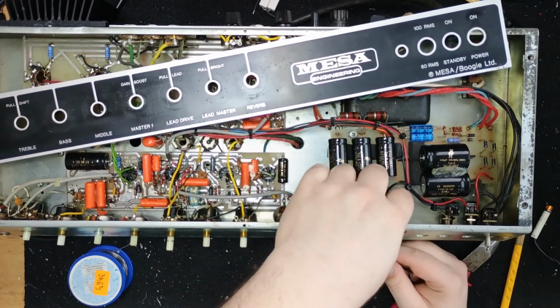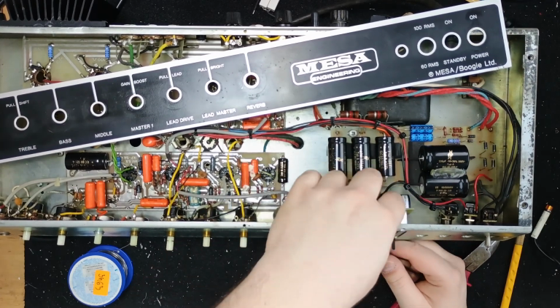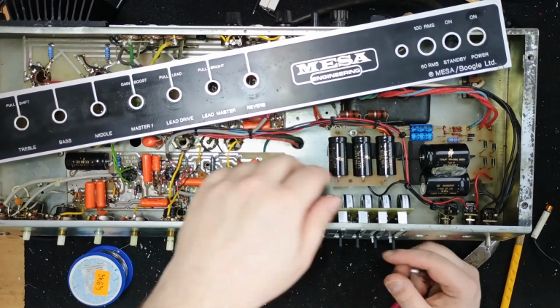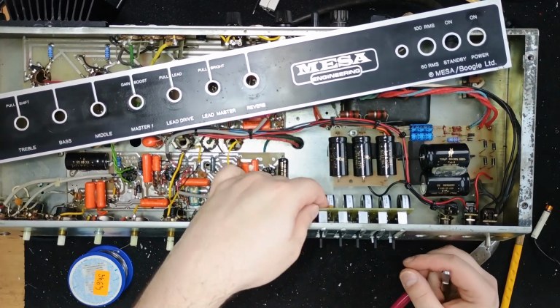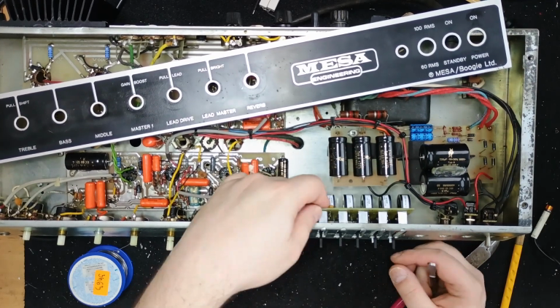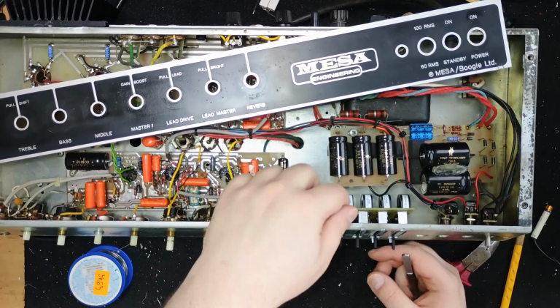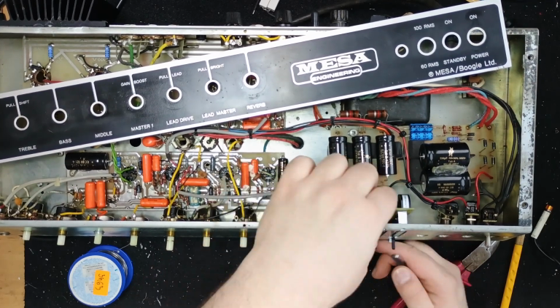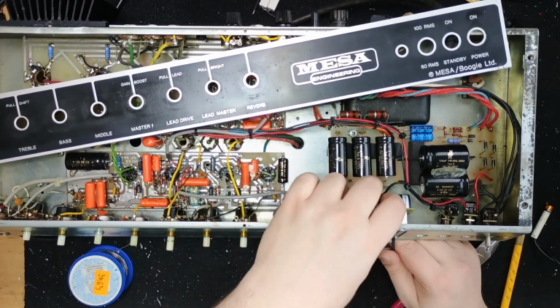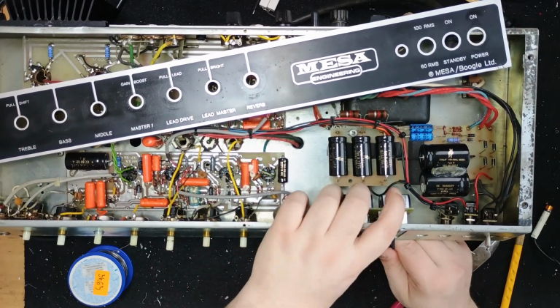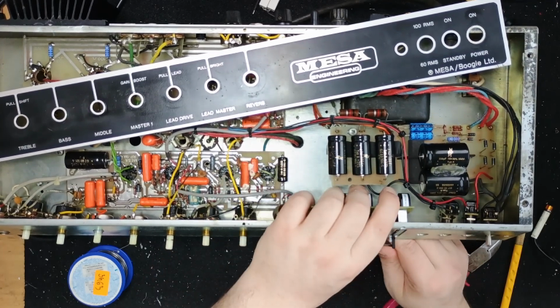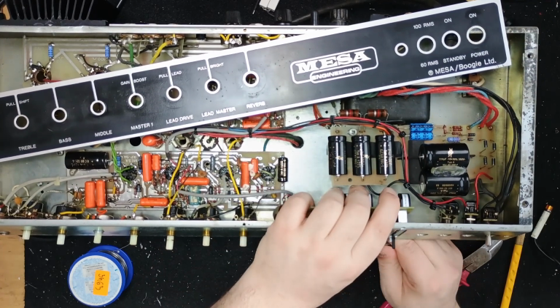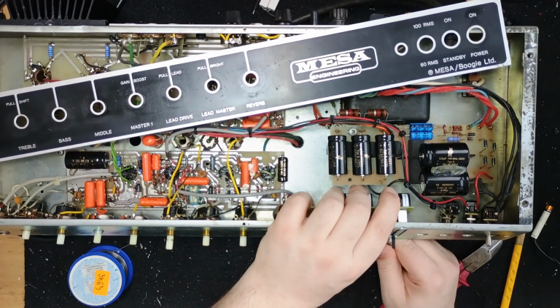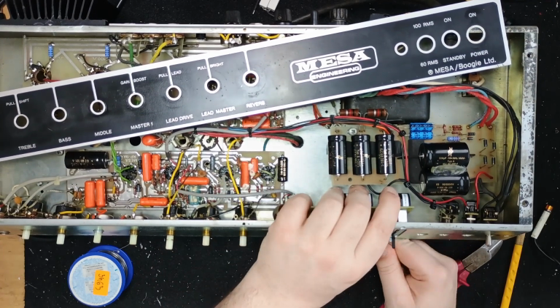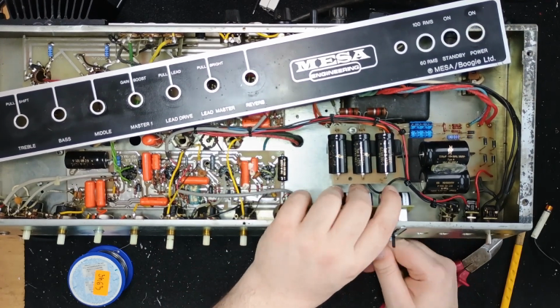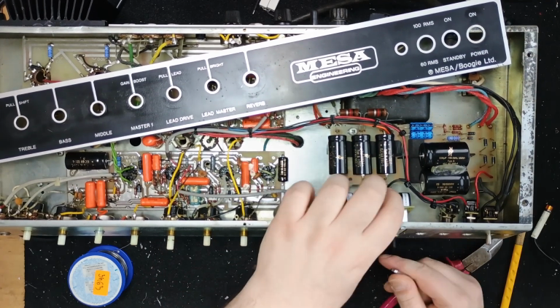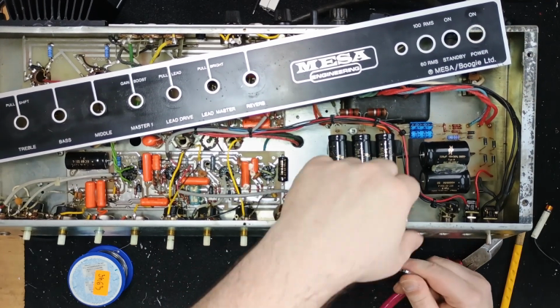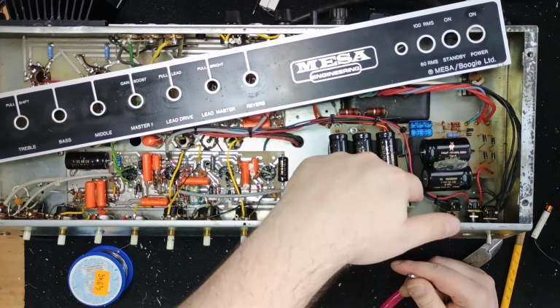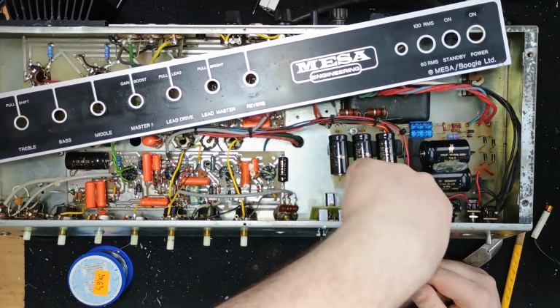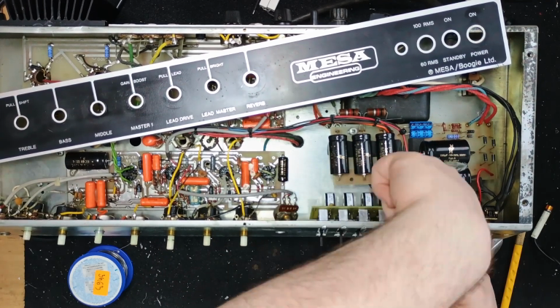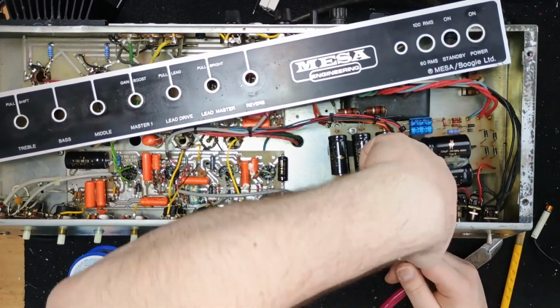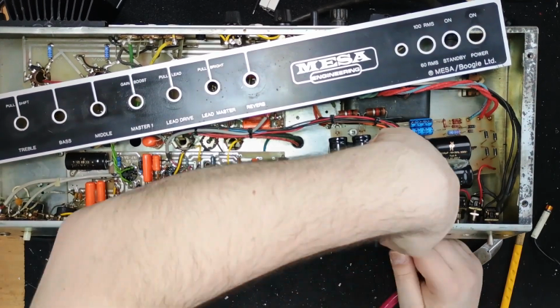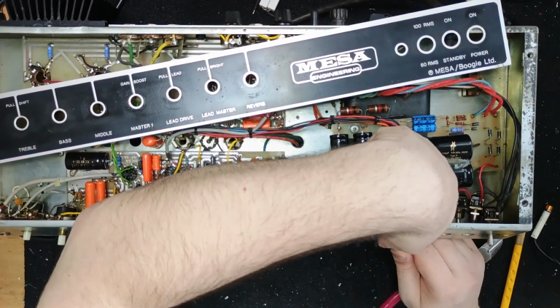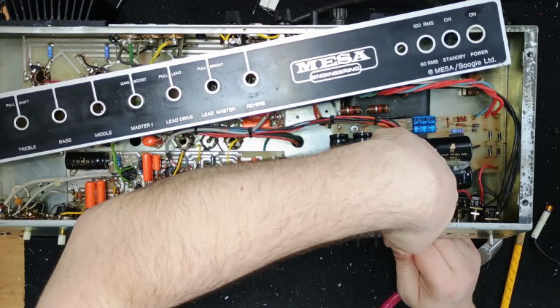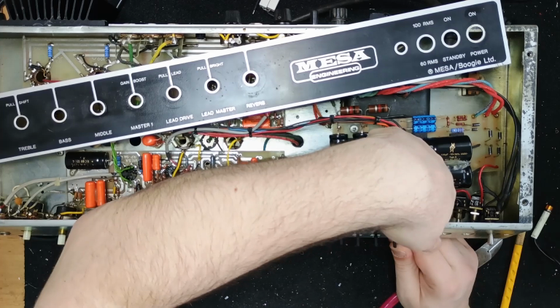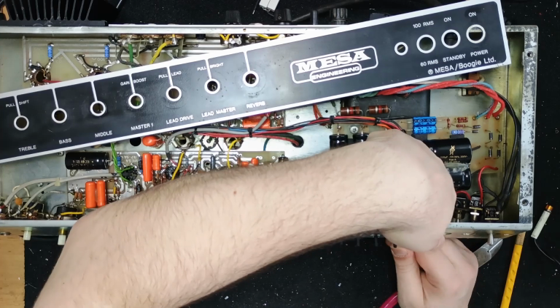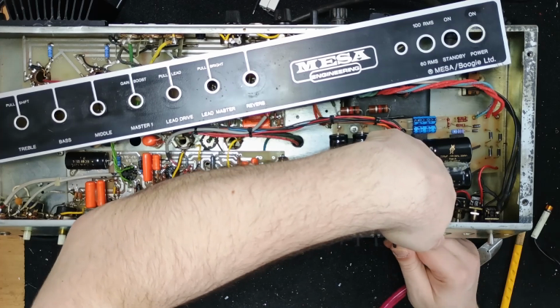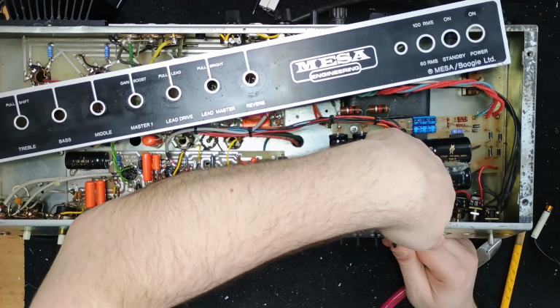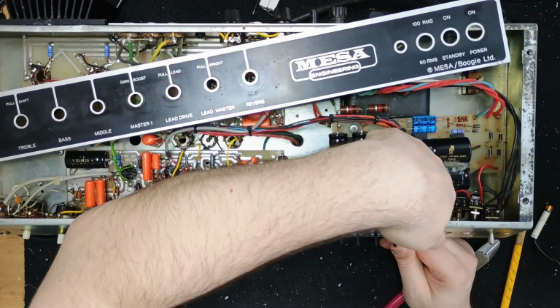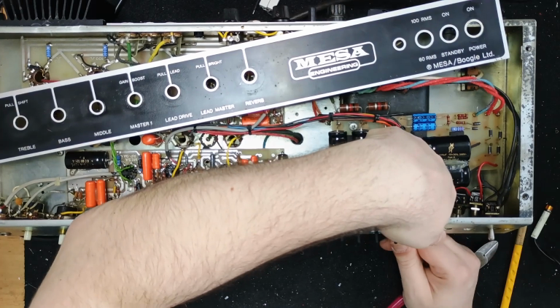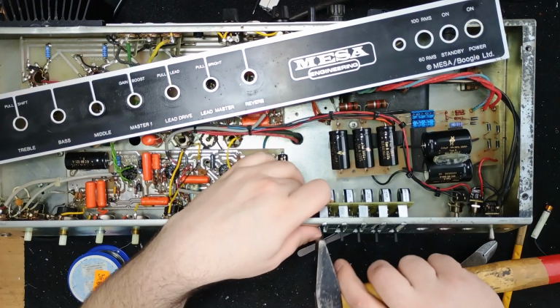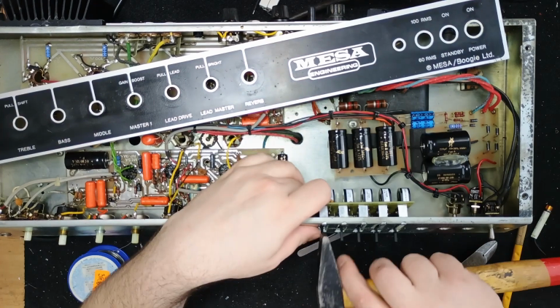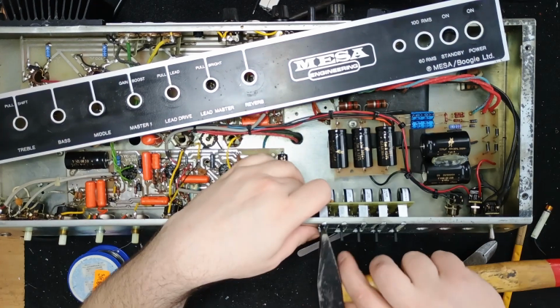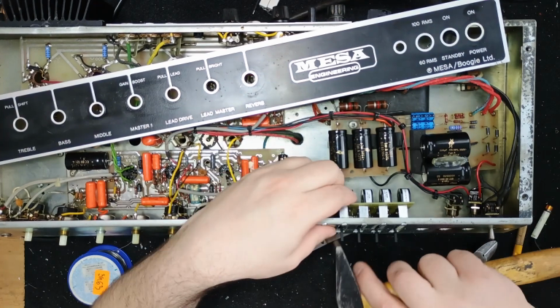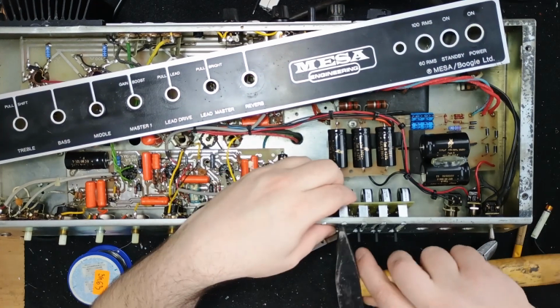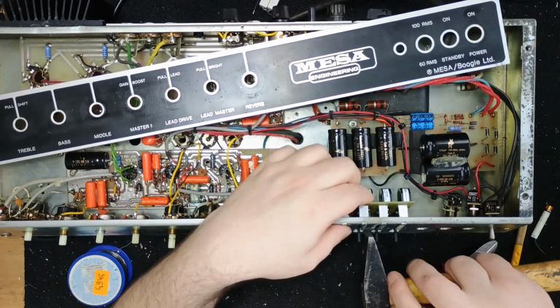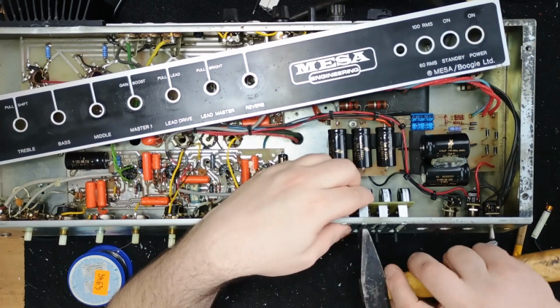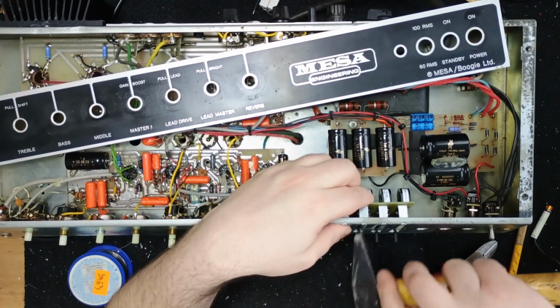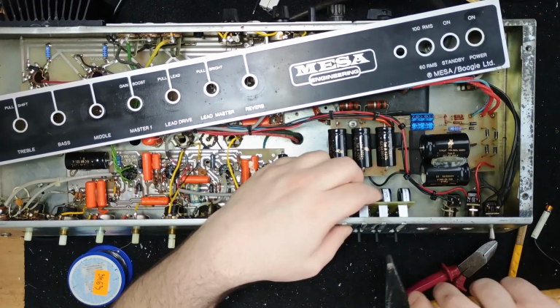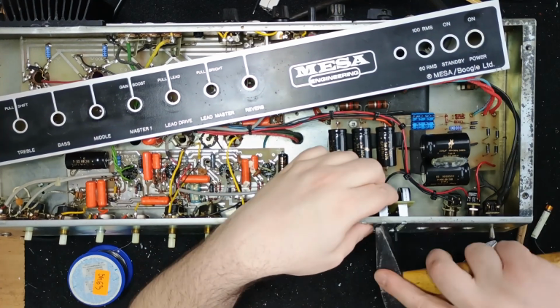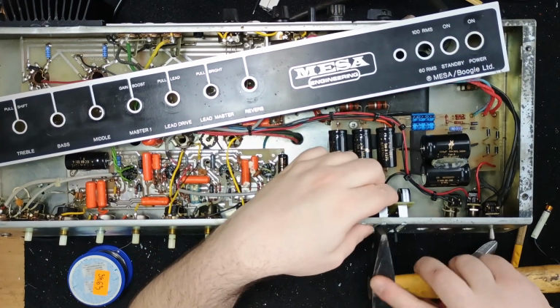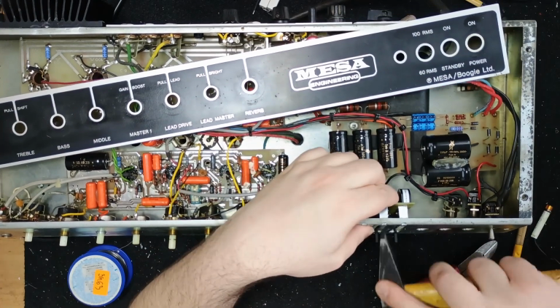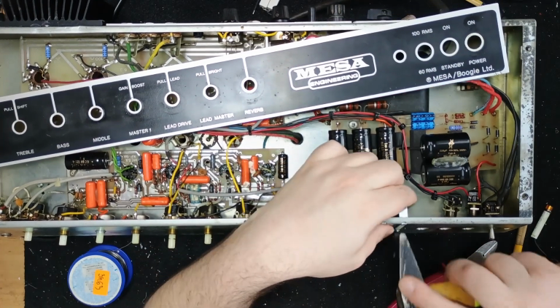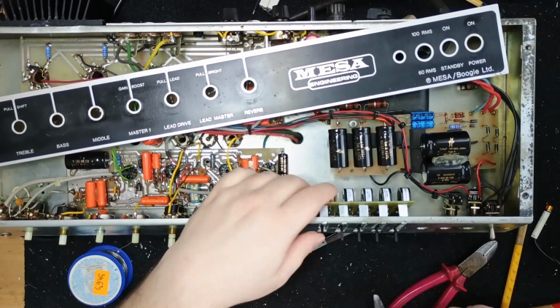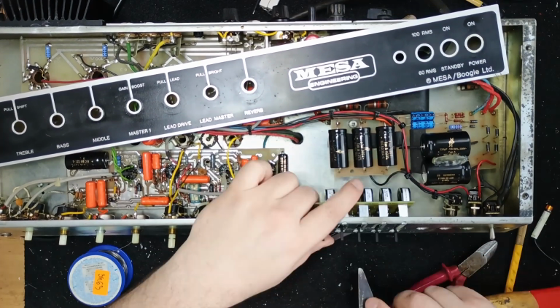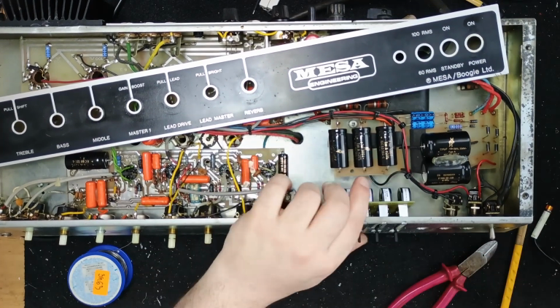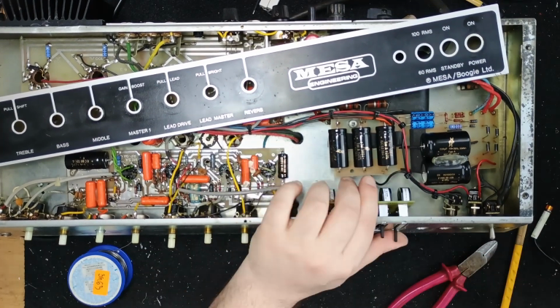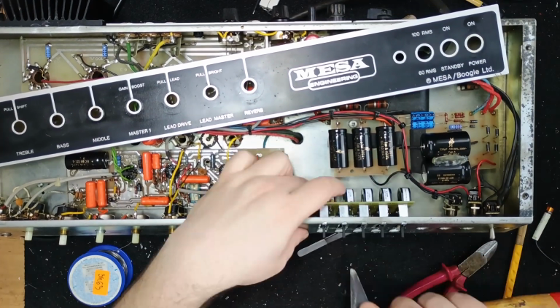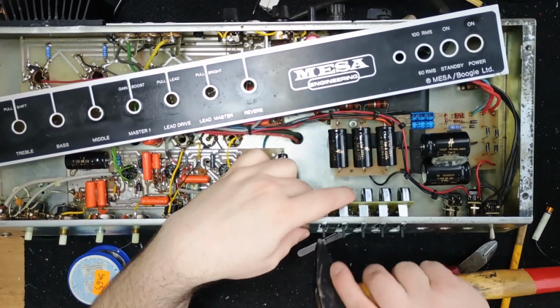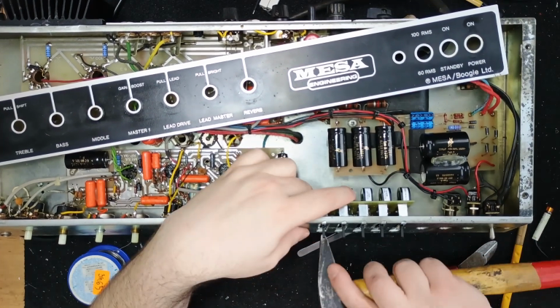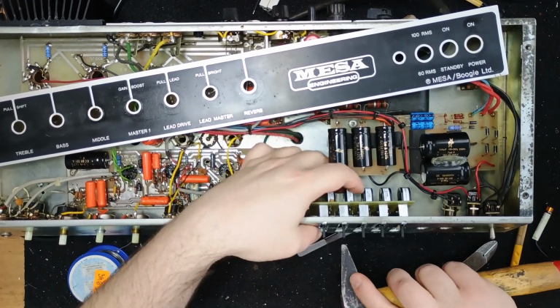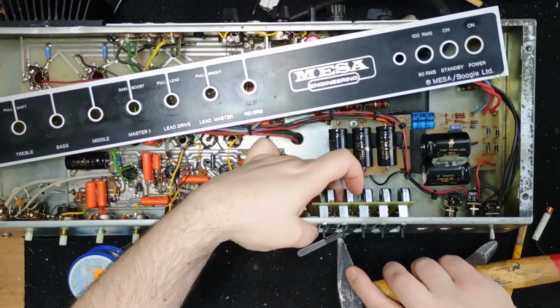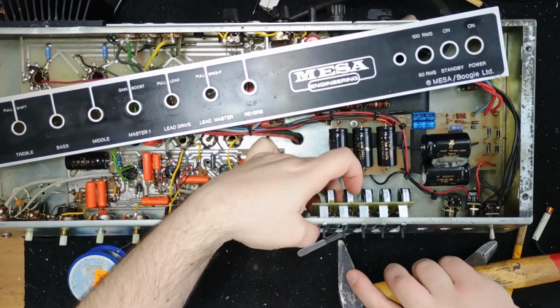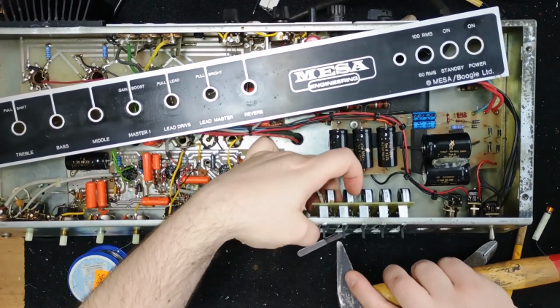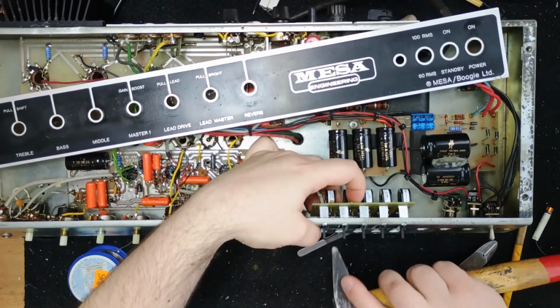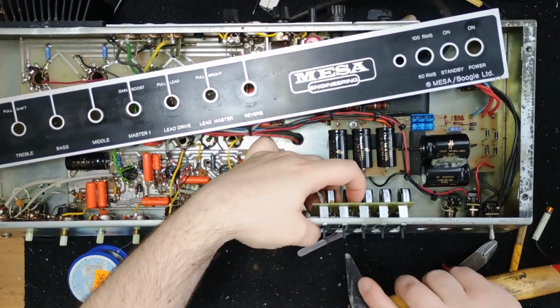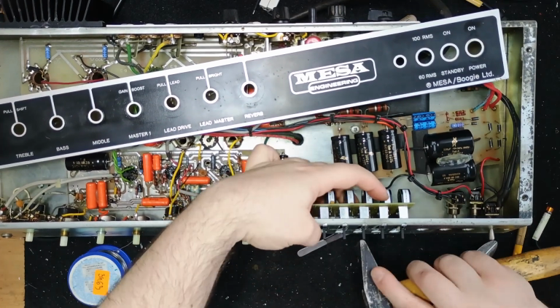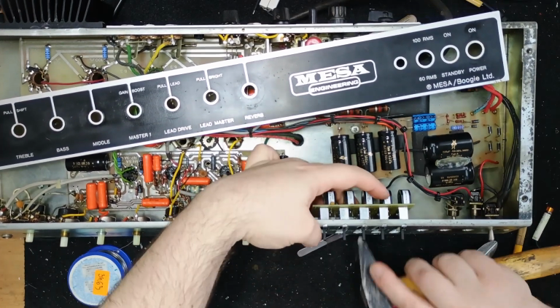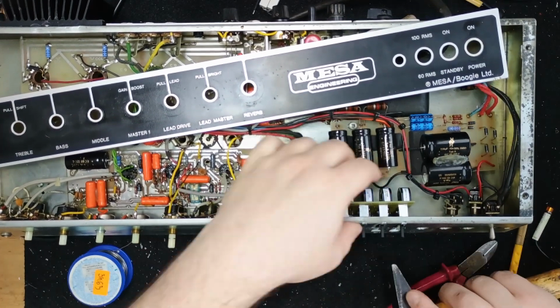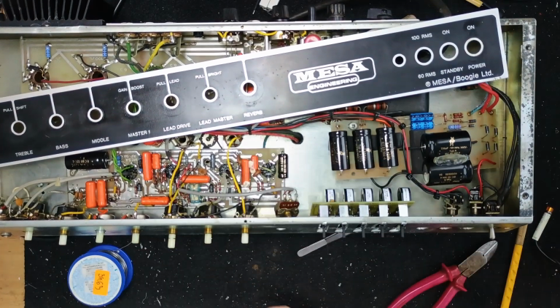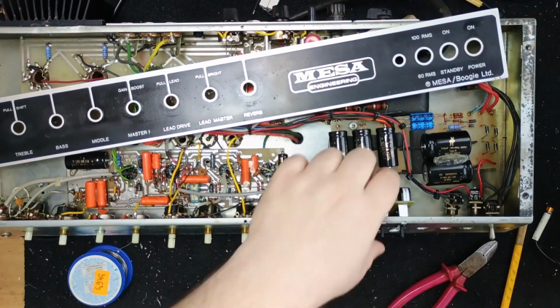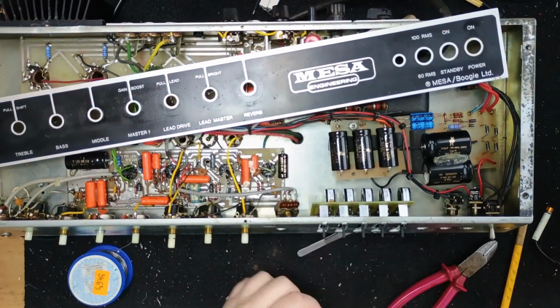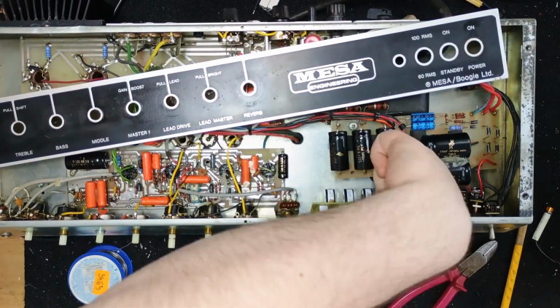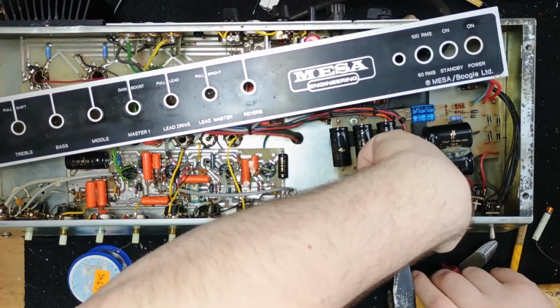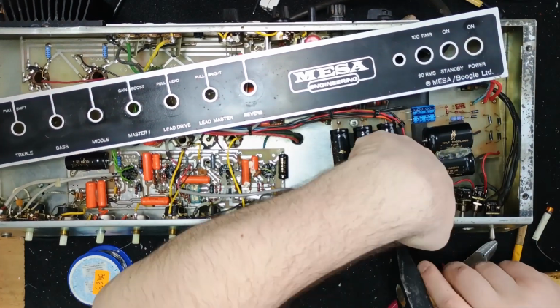Models after the Mark 4 use a different mounting method, and sadly the original sliders with factory tabs are discontinued.